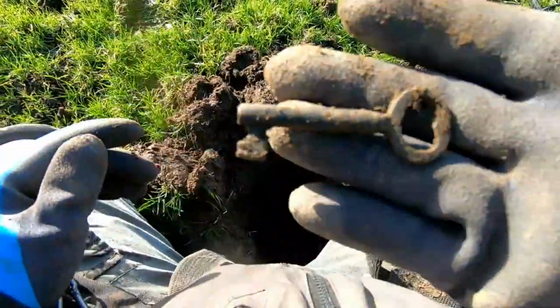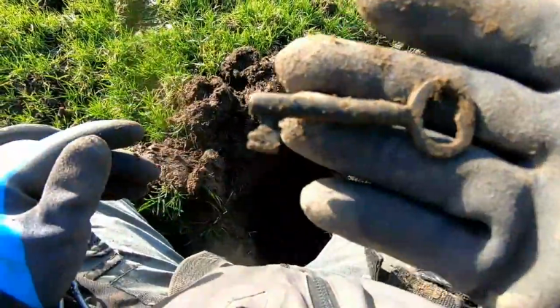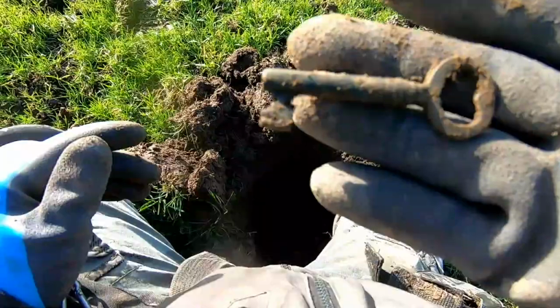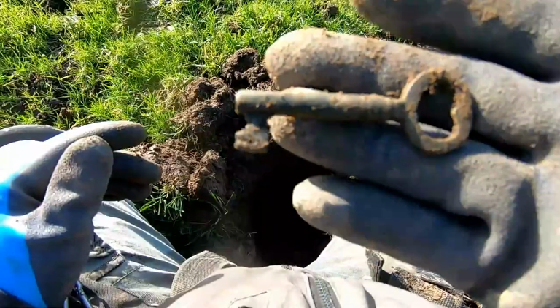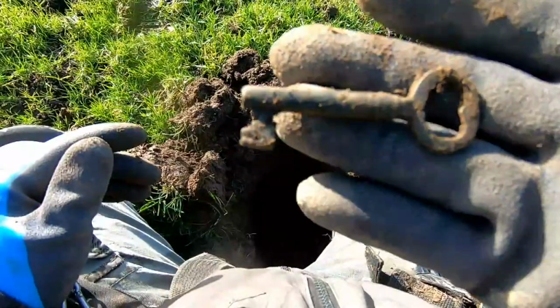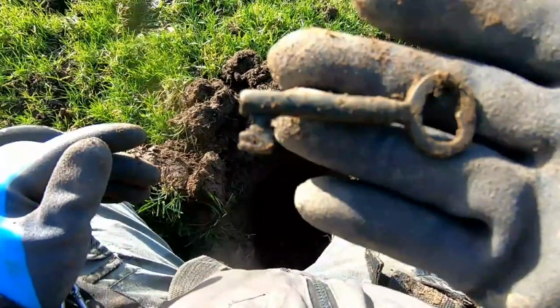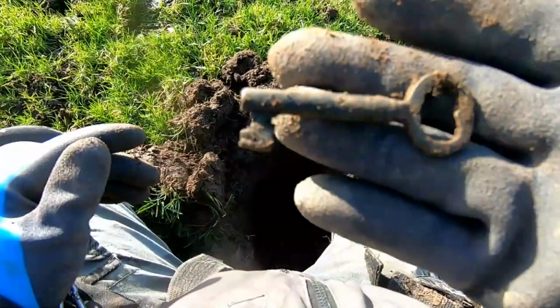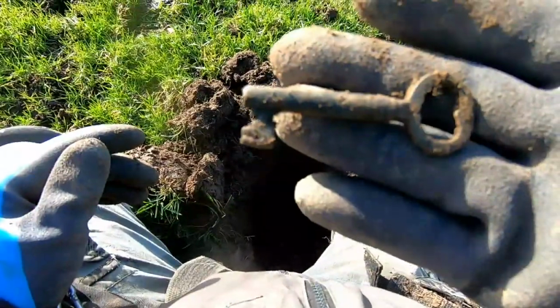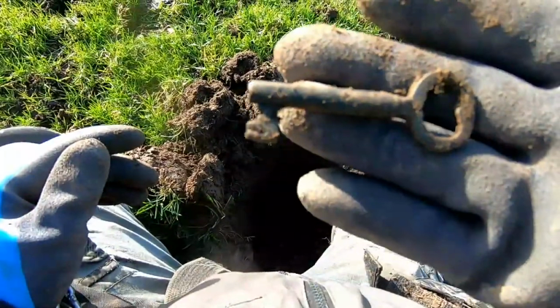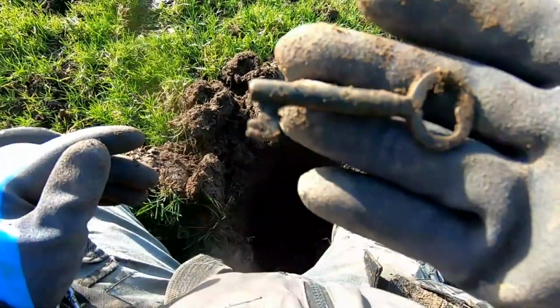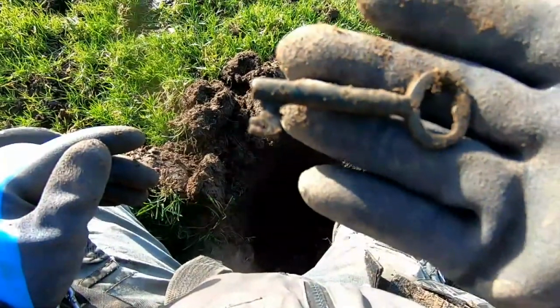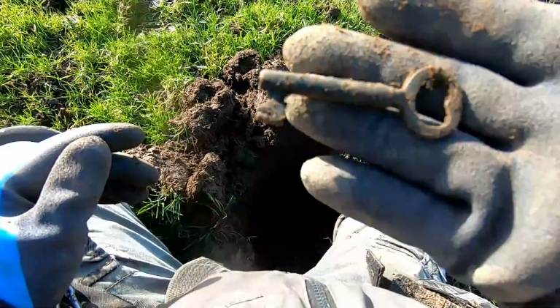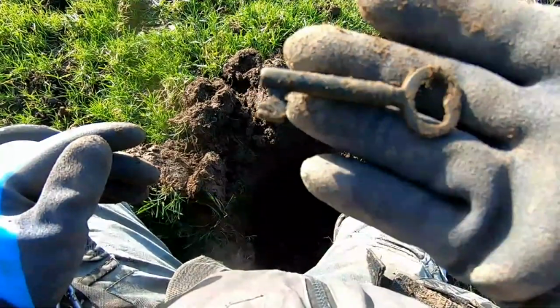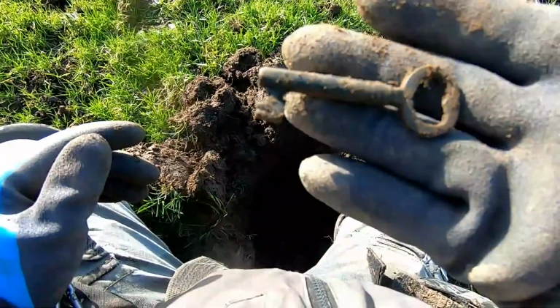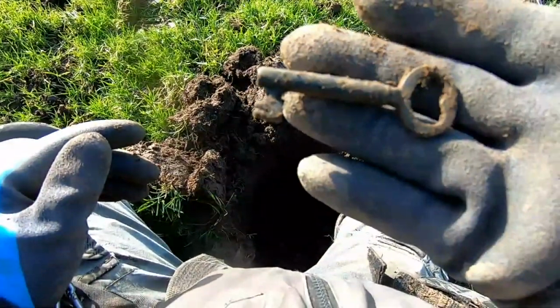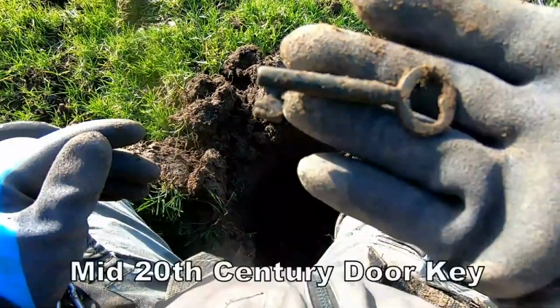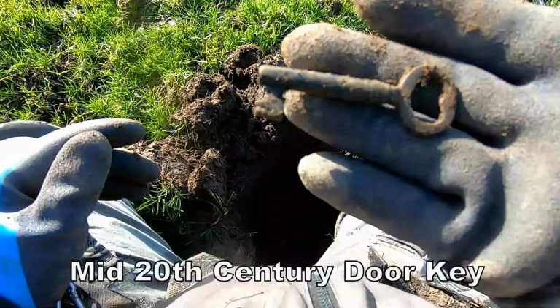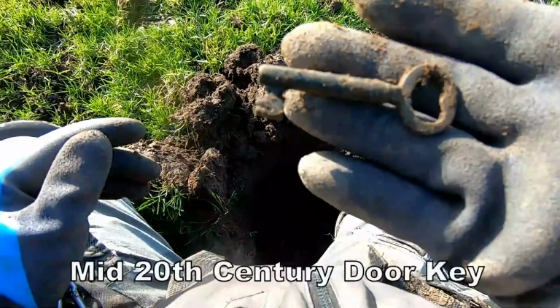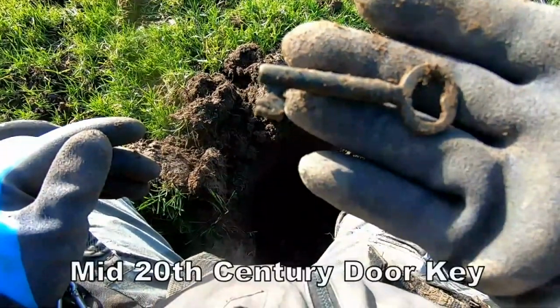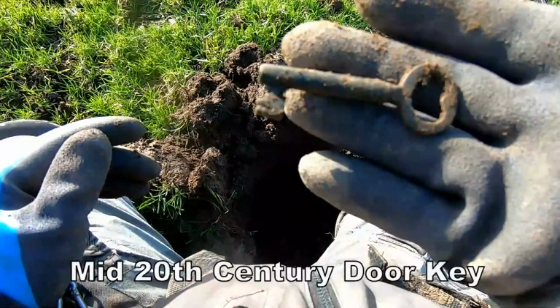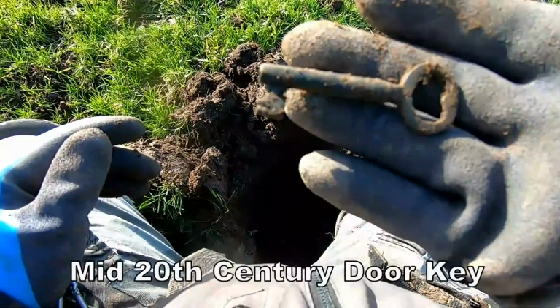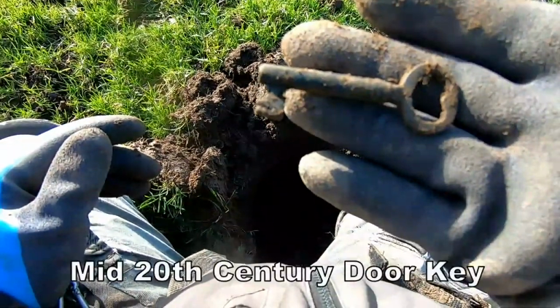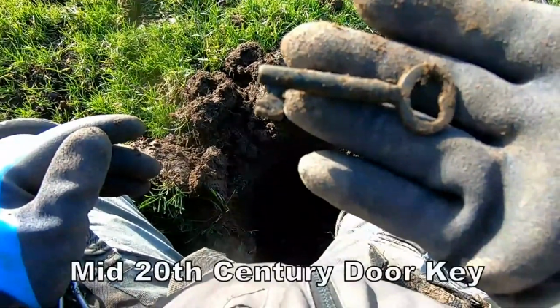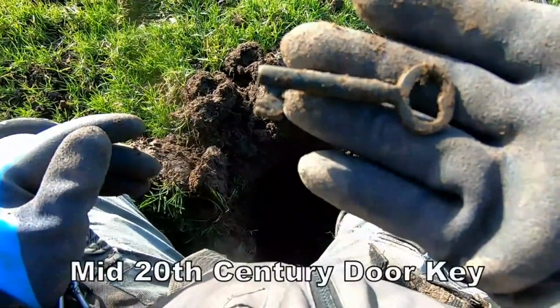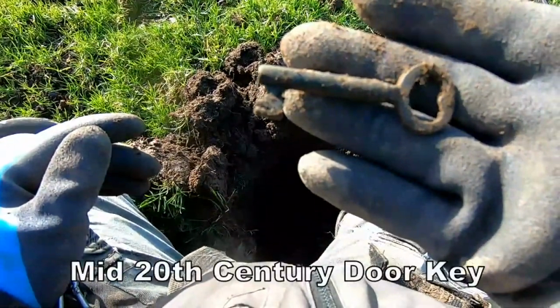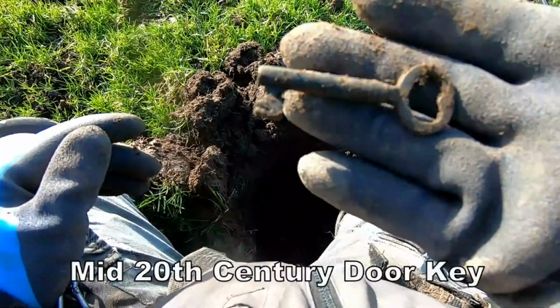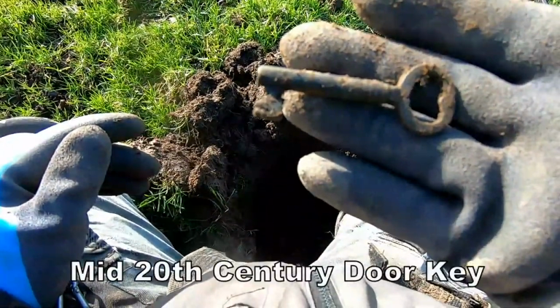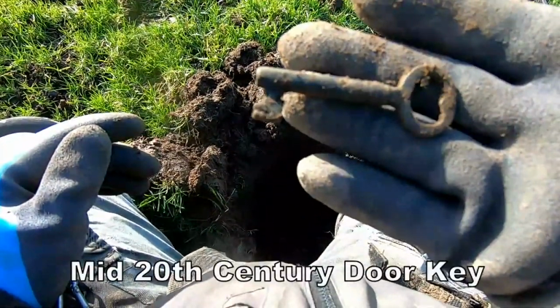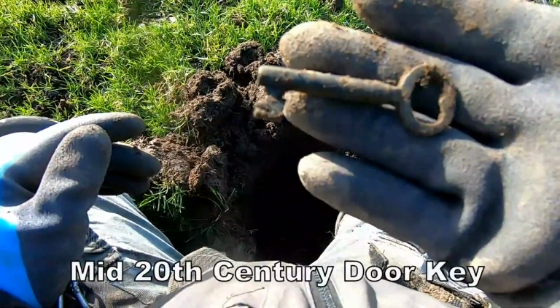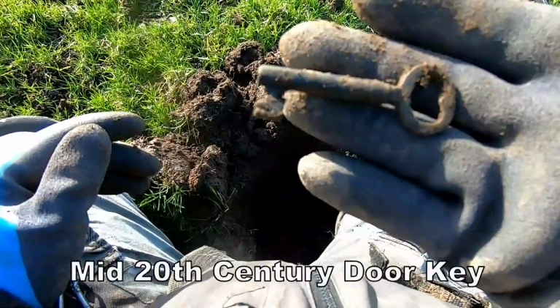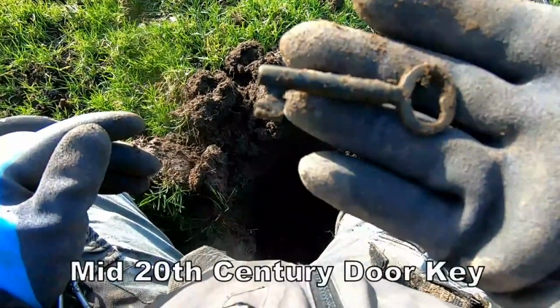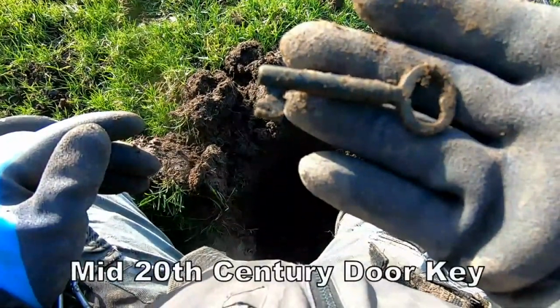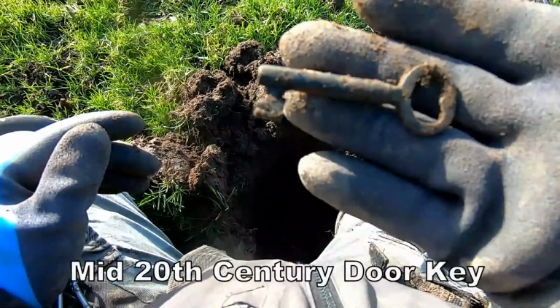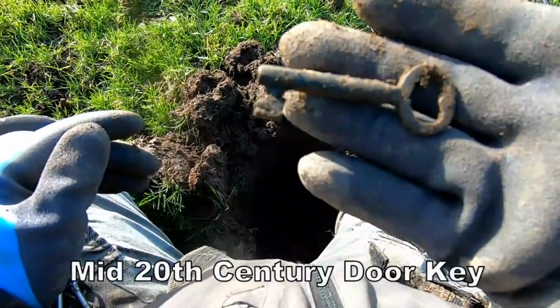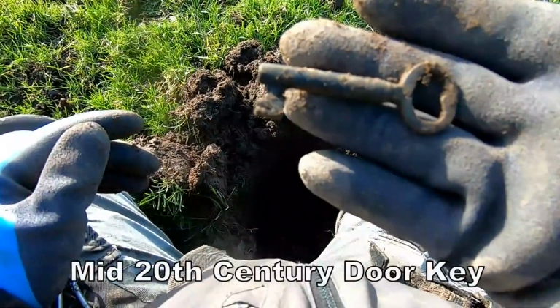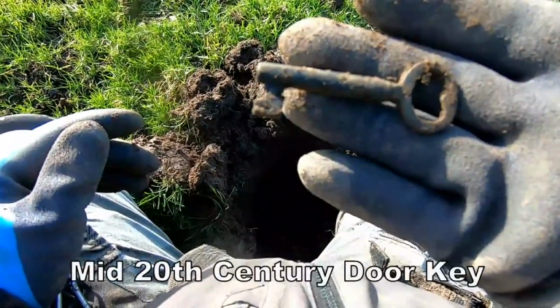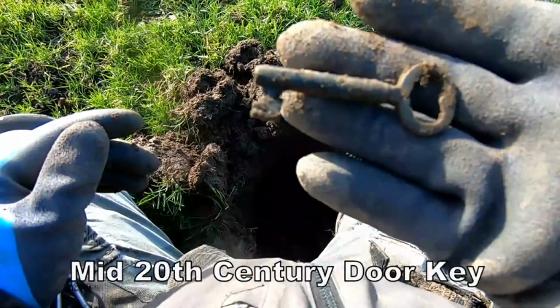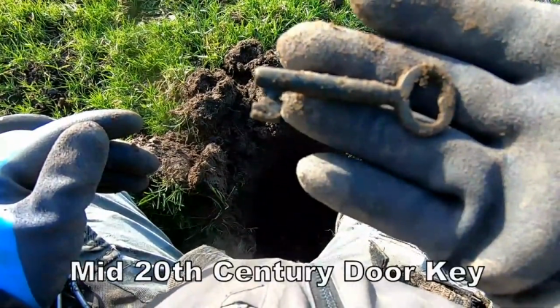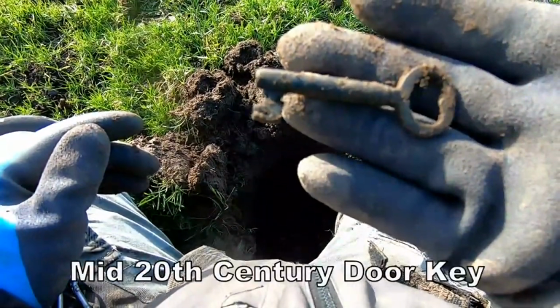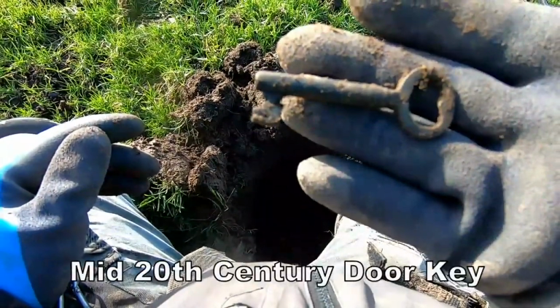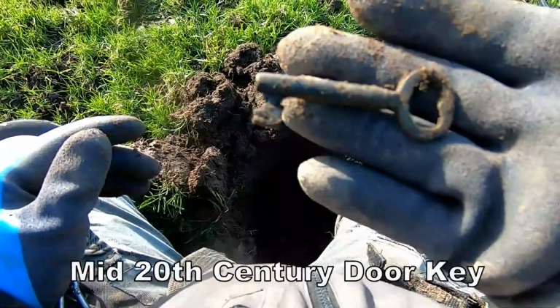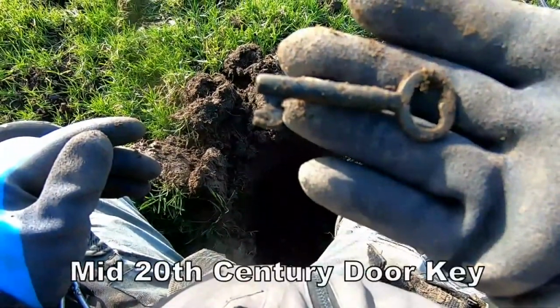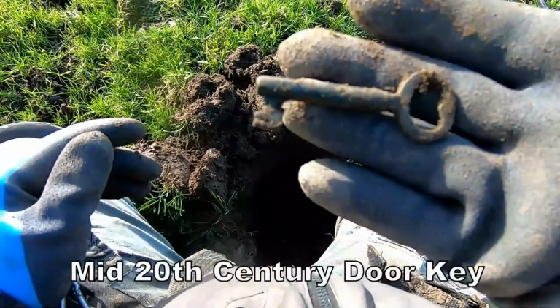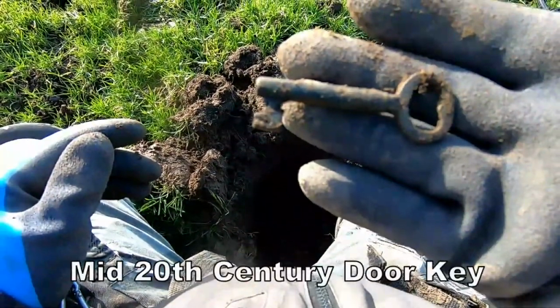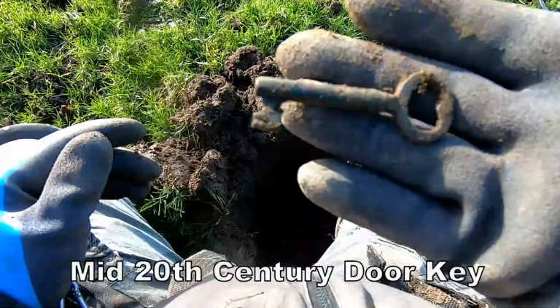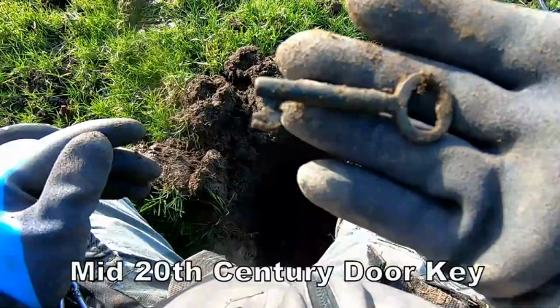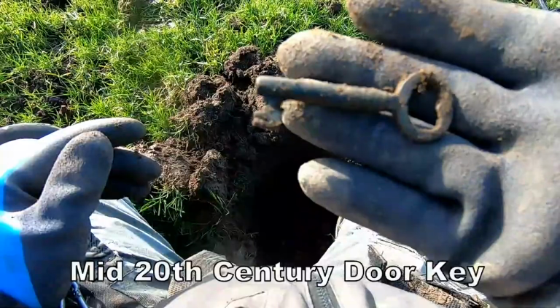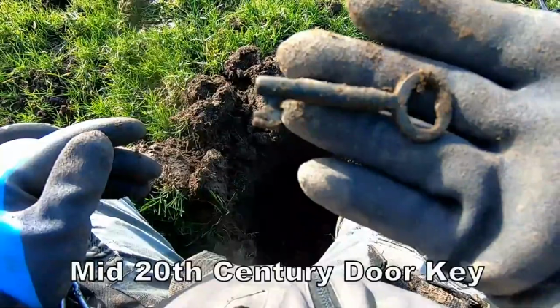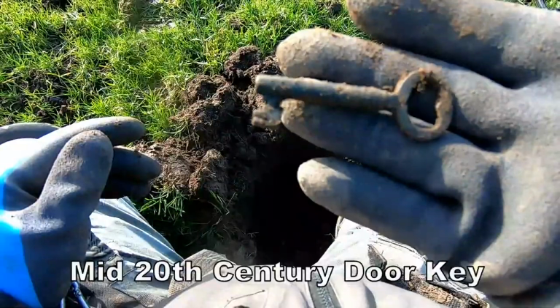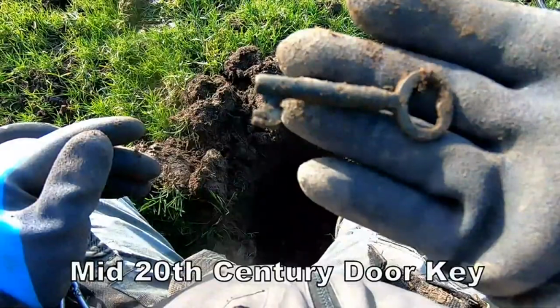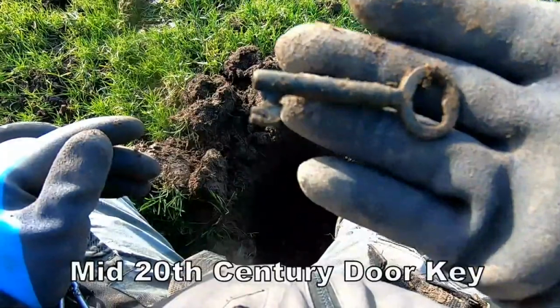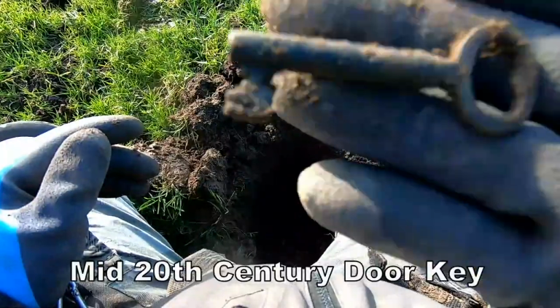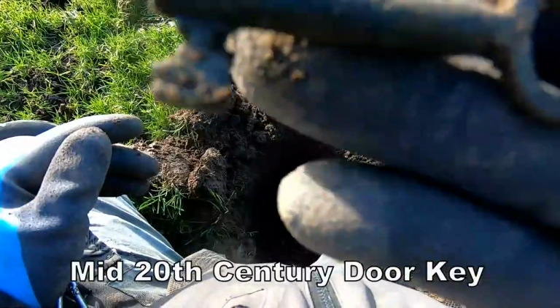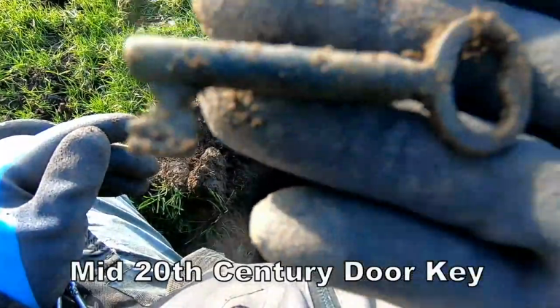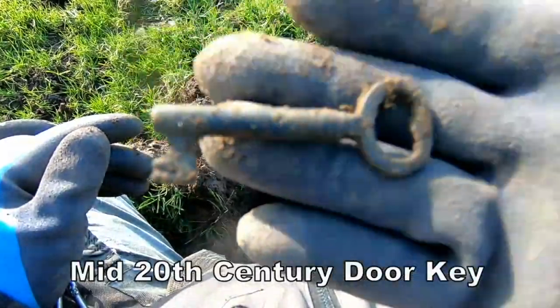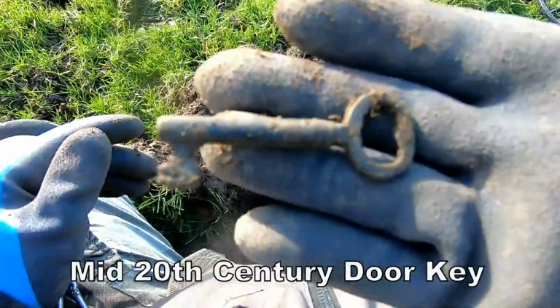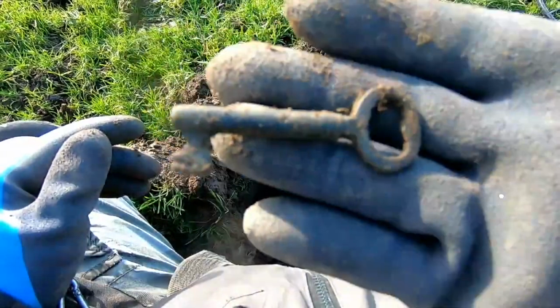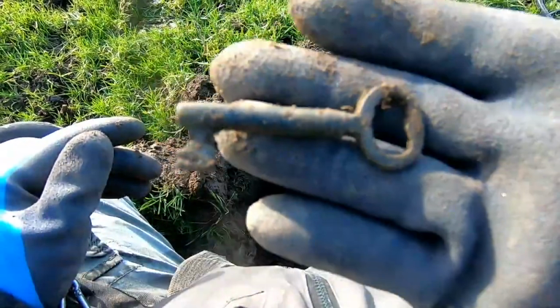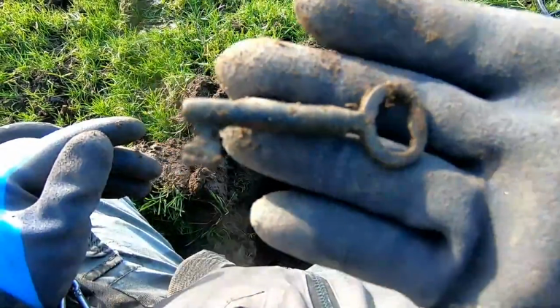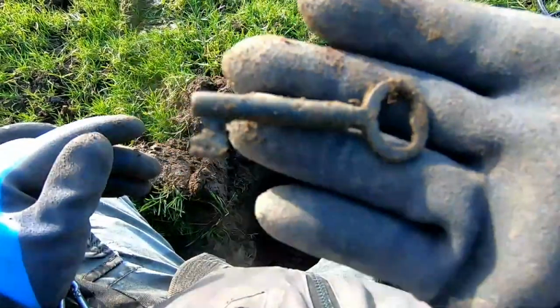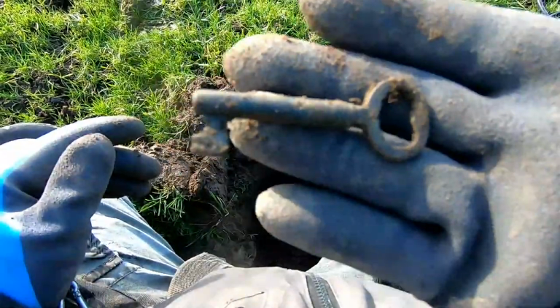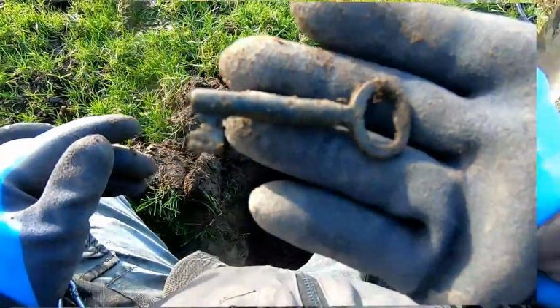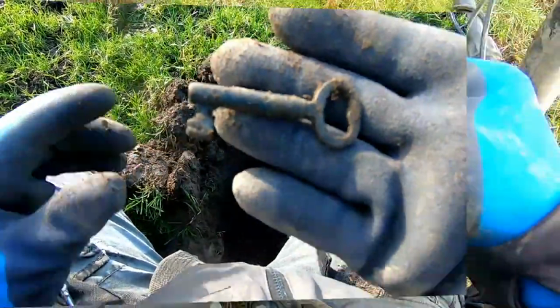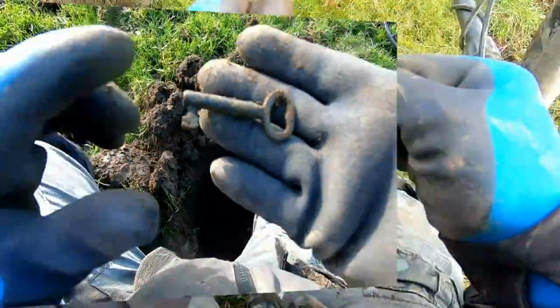Old early key. It's probably about 1950s or something, or maybe earlier - early 20th century.